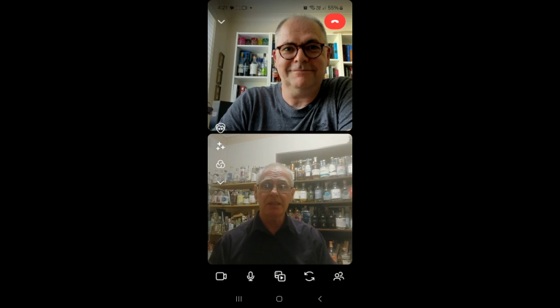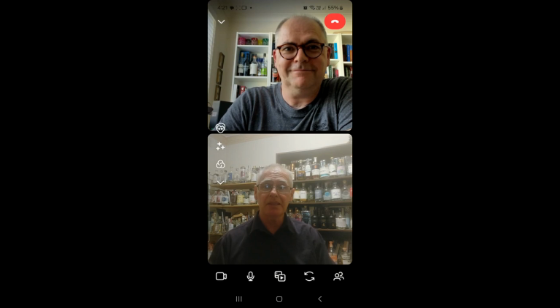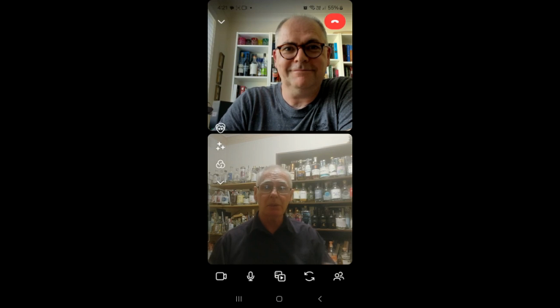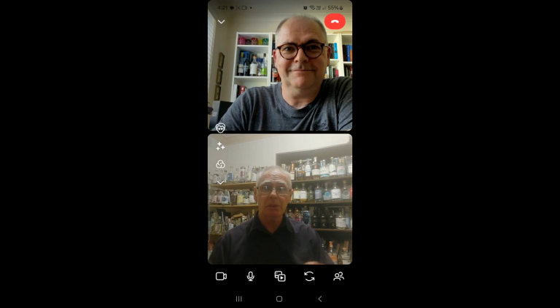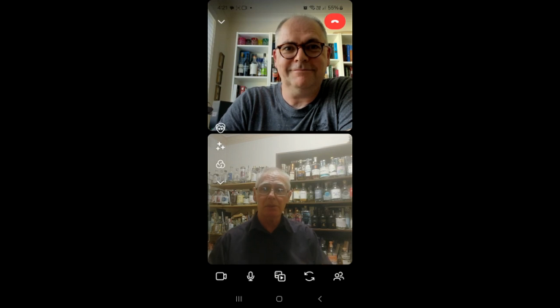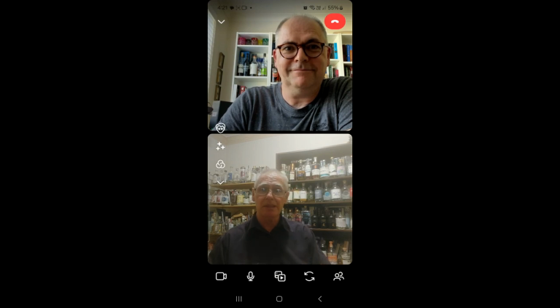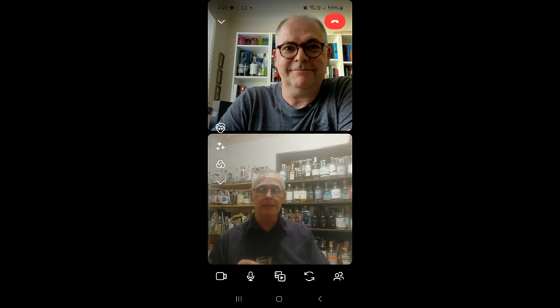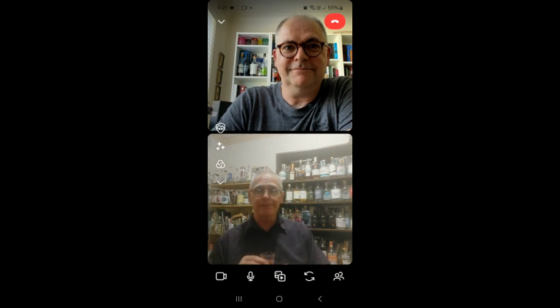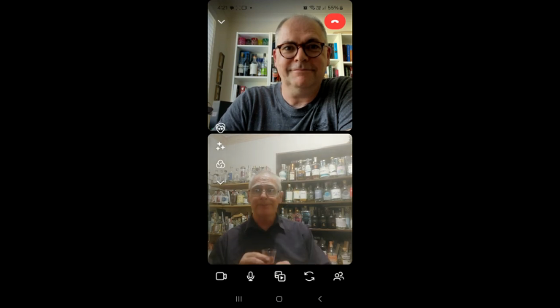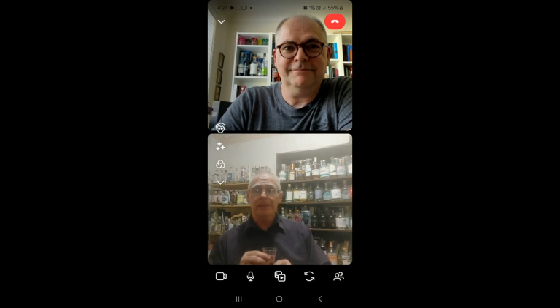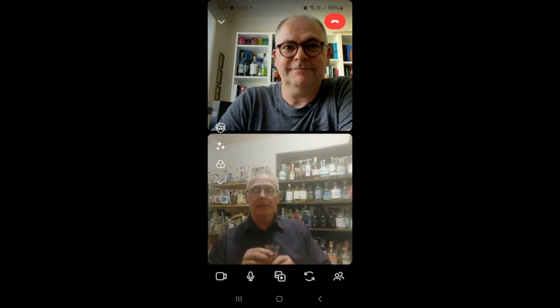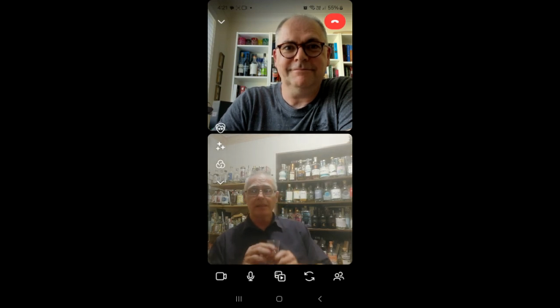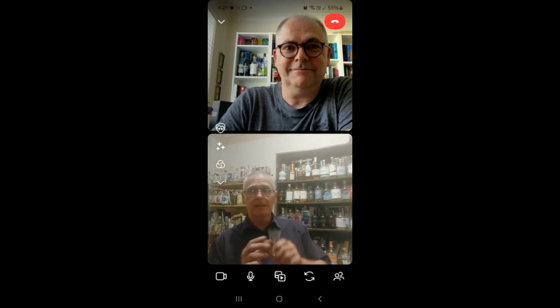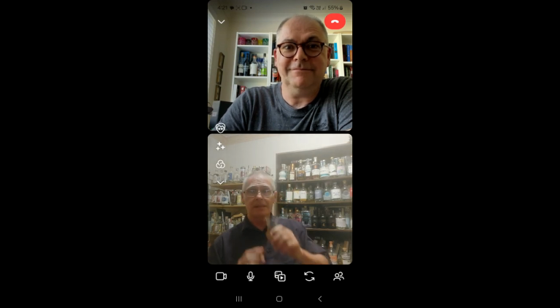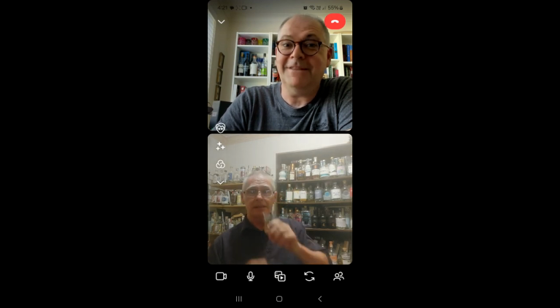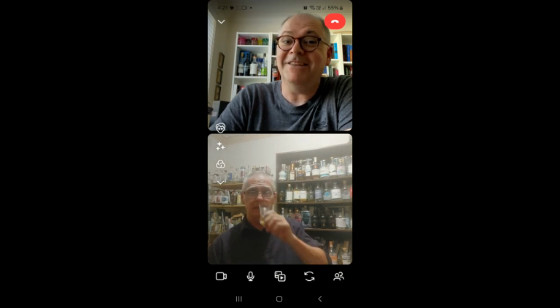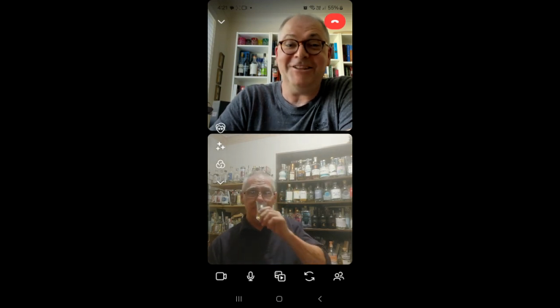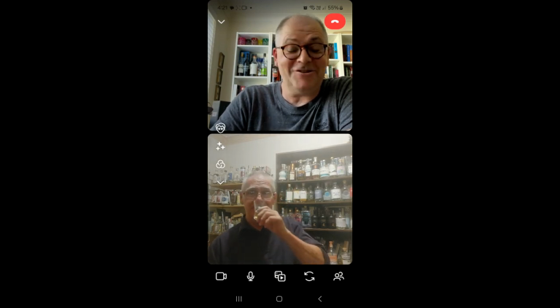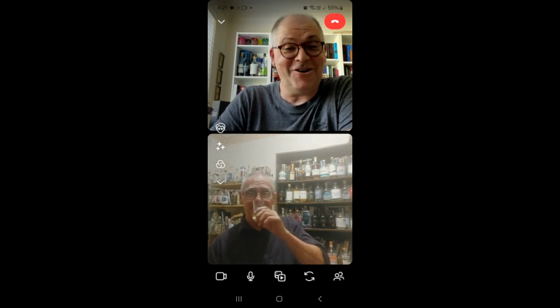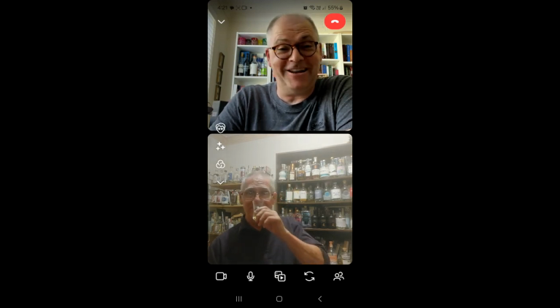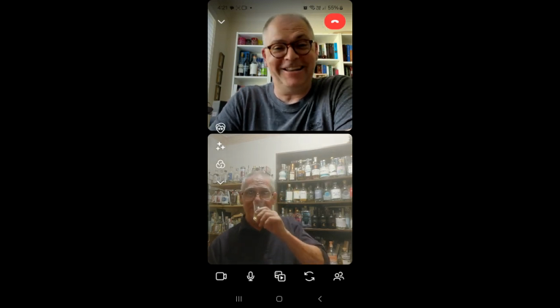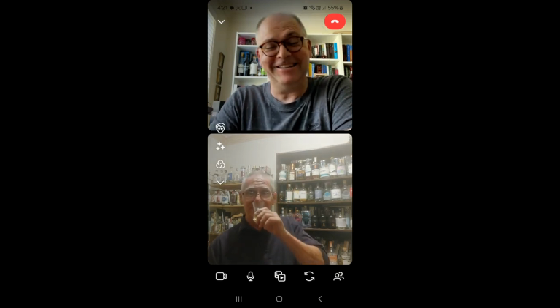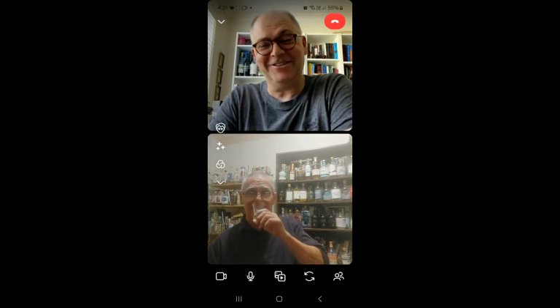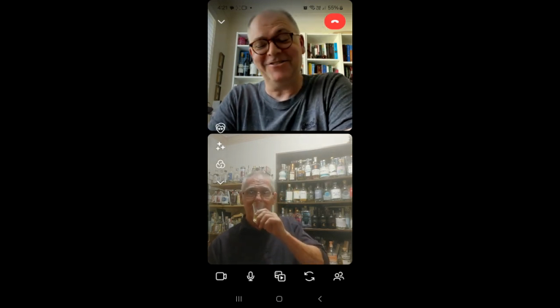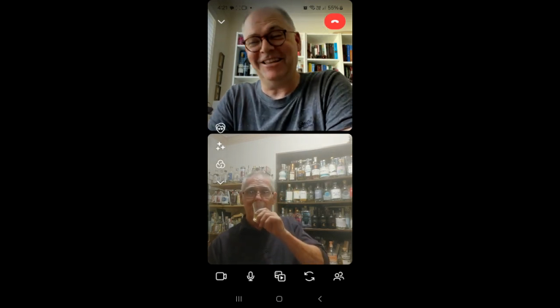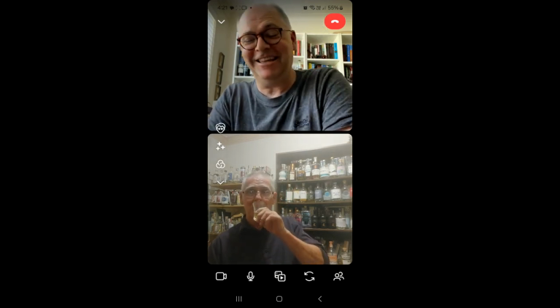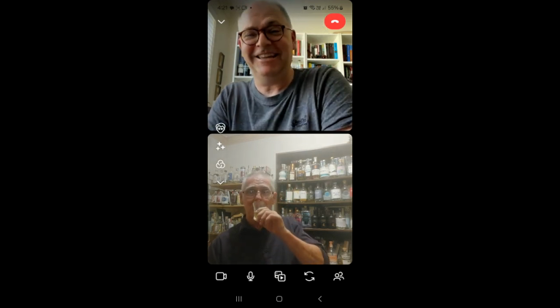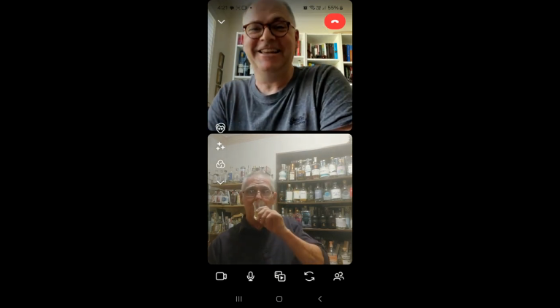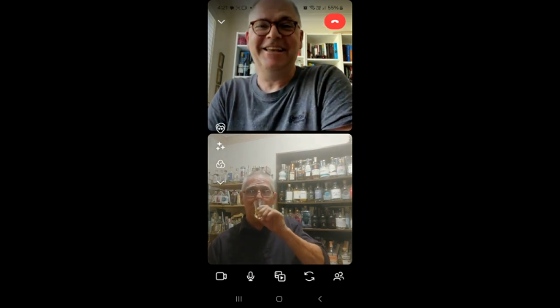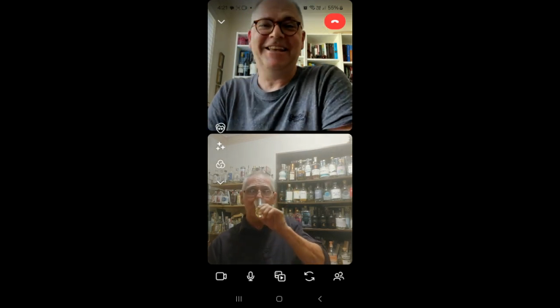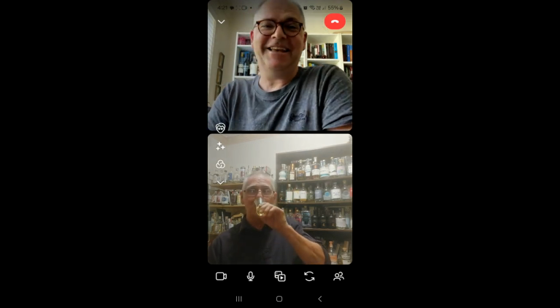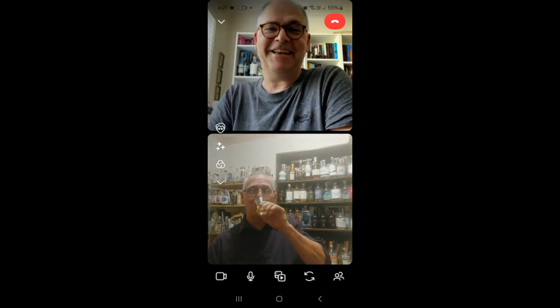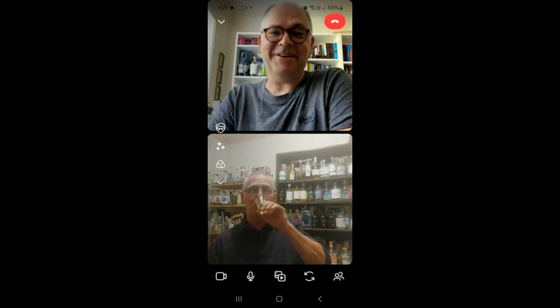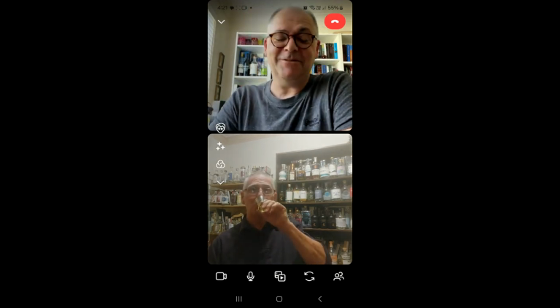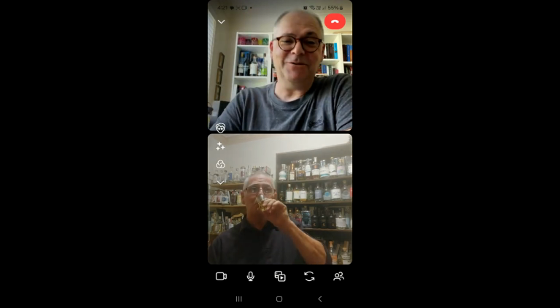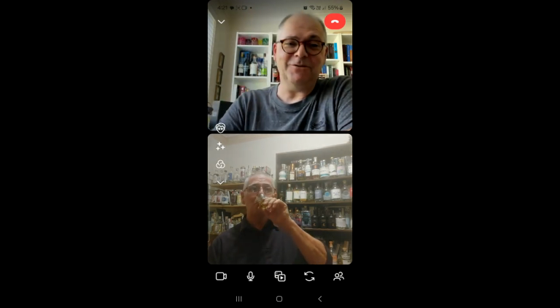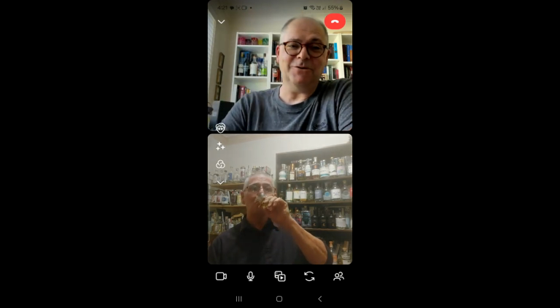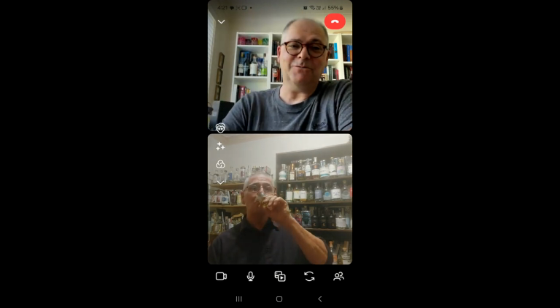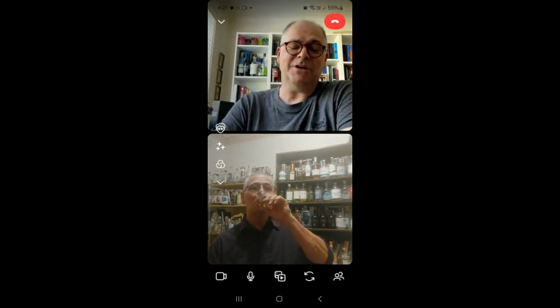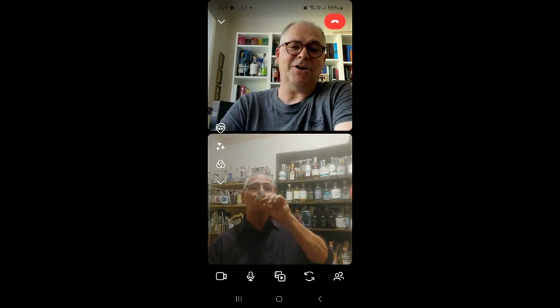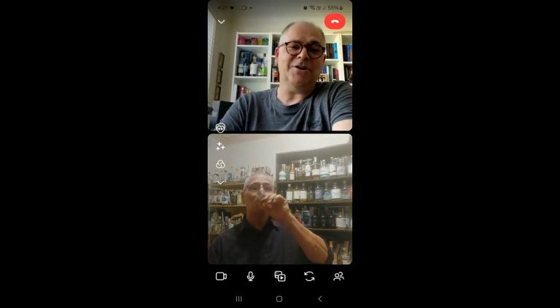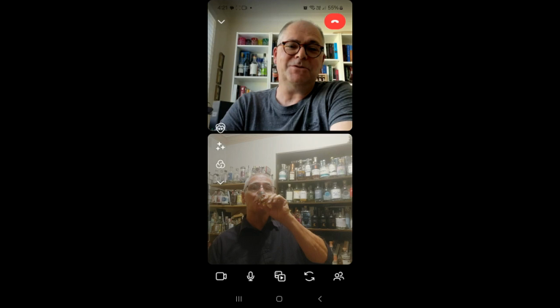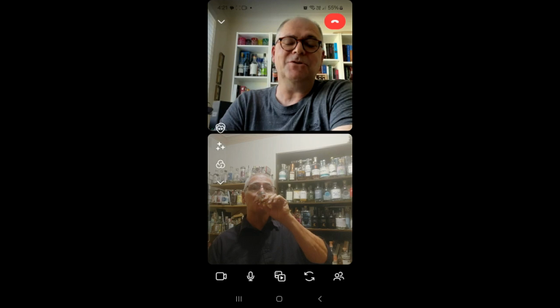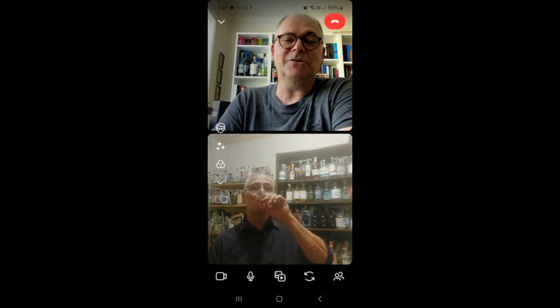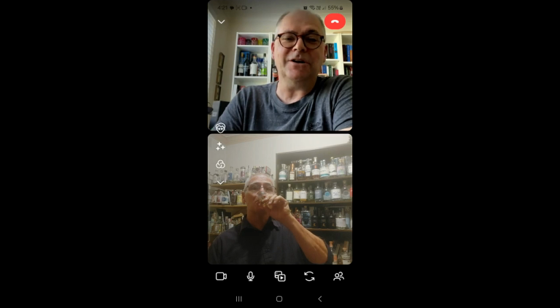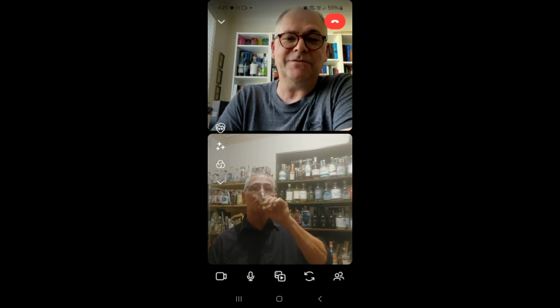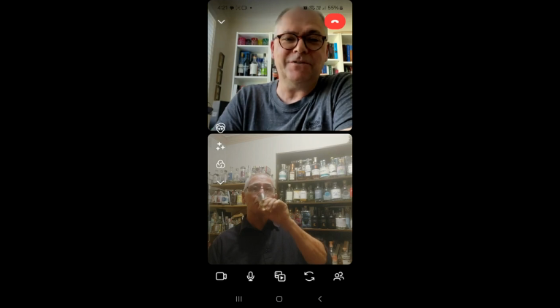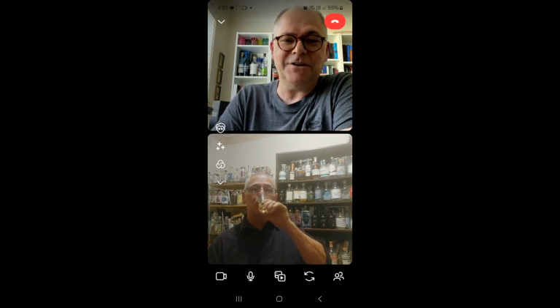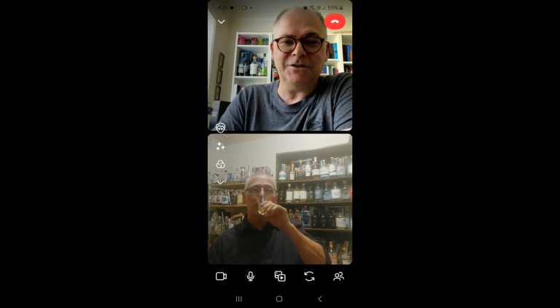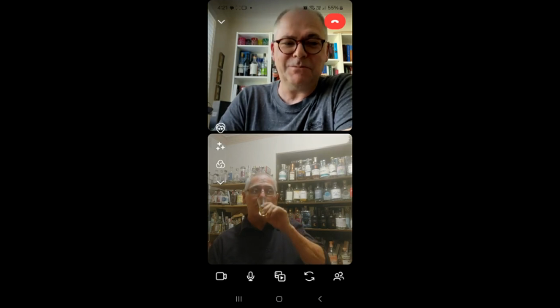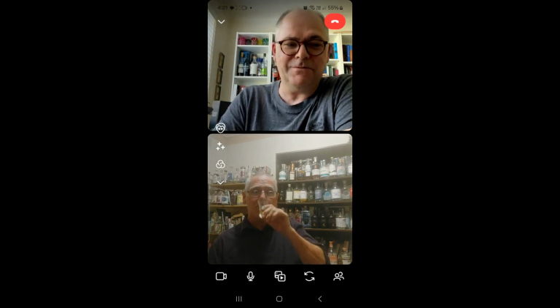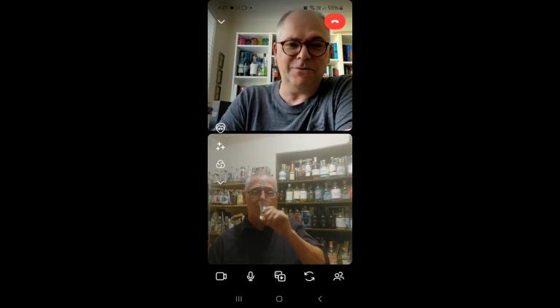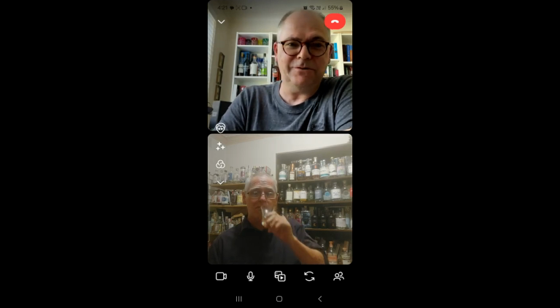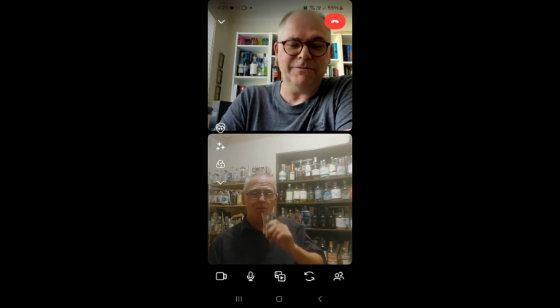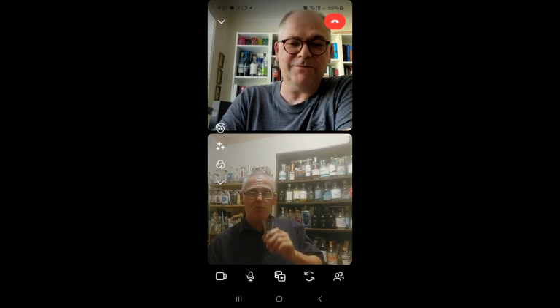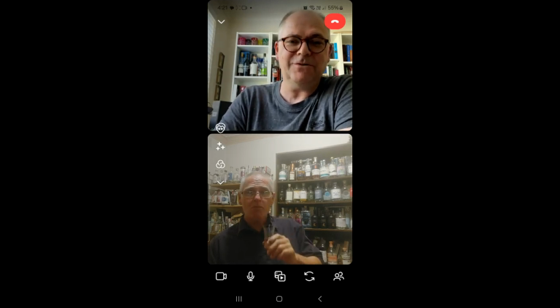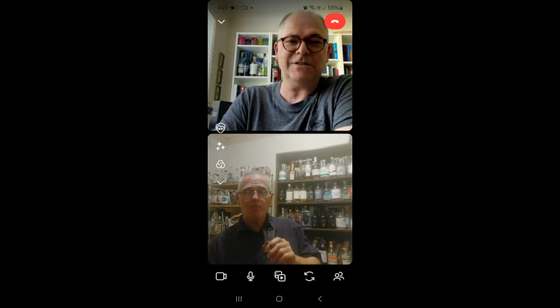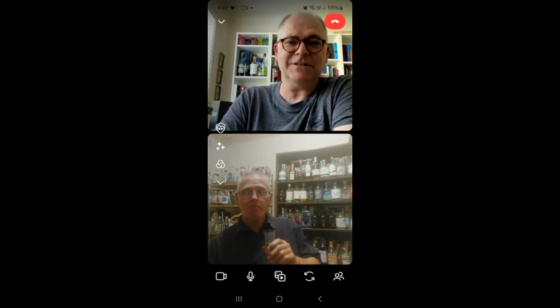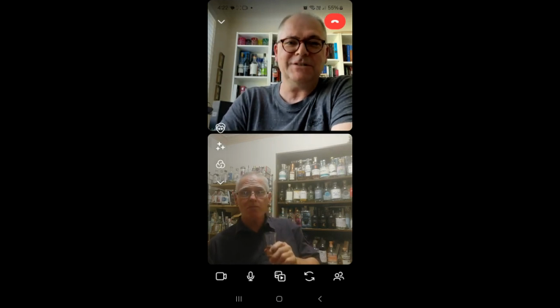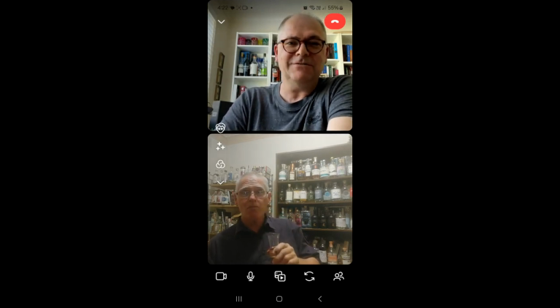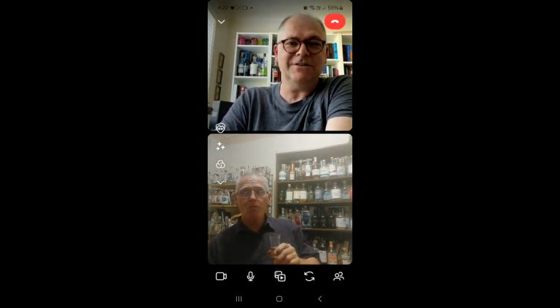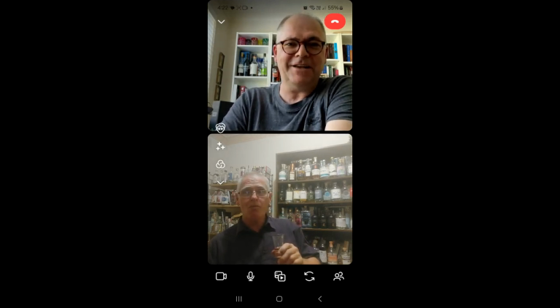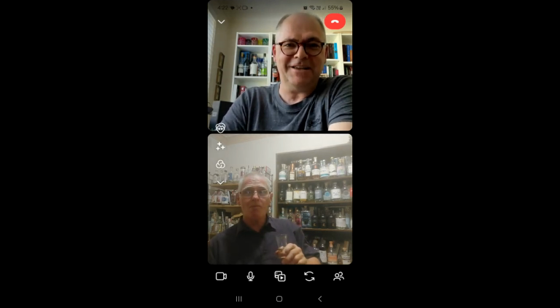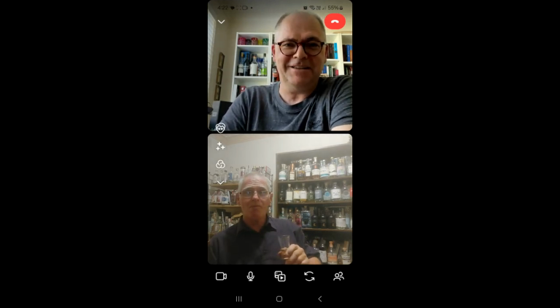It's only 61%. Easy drinking. Good when you're homeschooling, I find, just before the first lesson of the day.